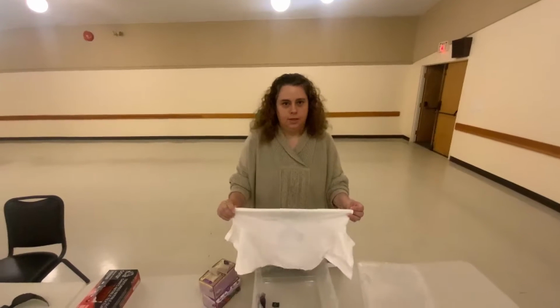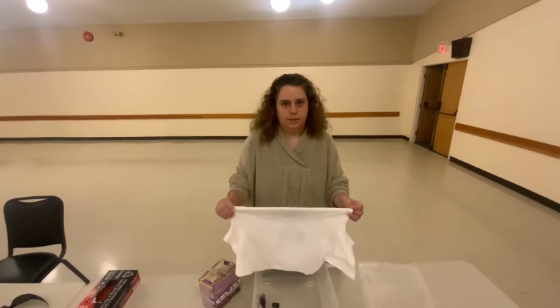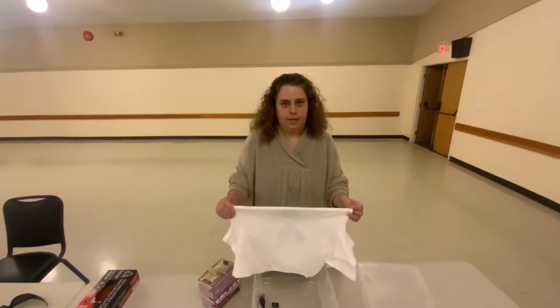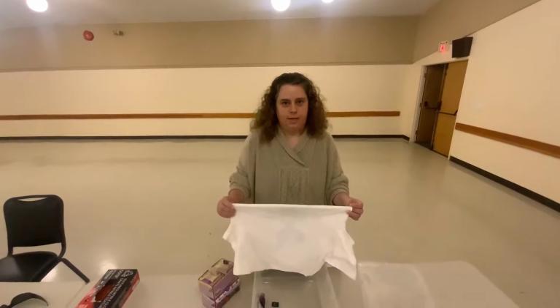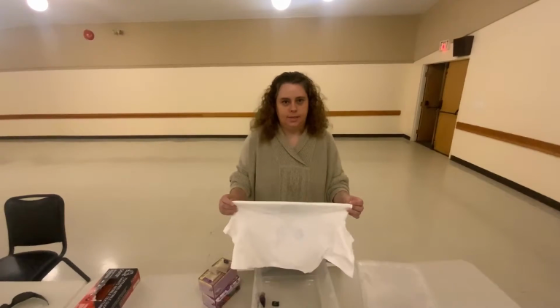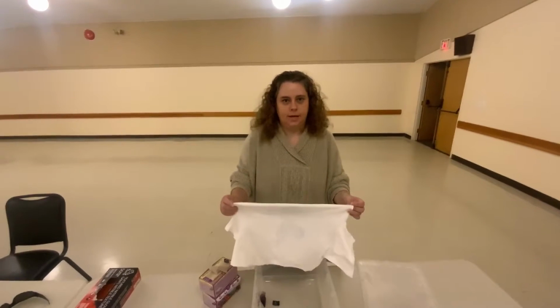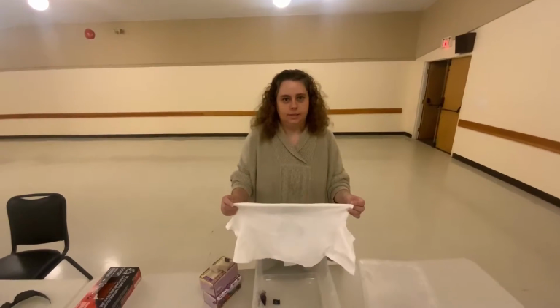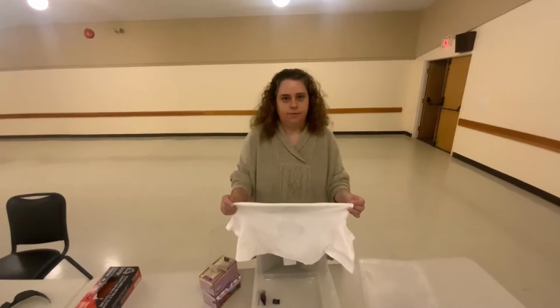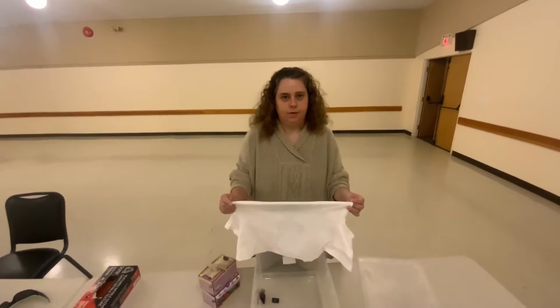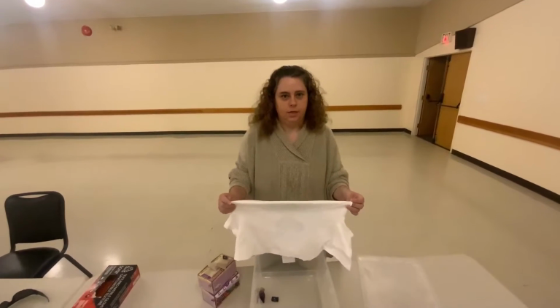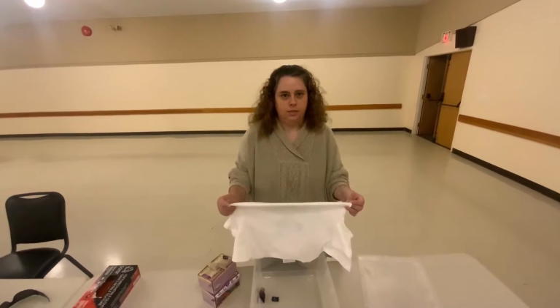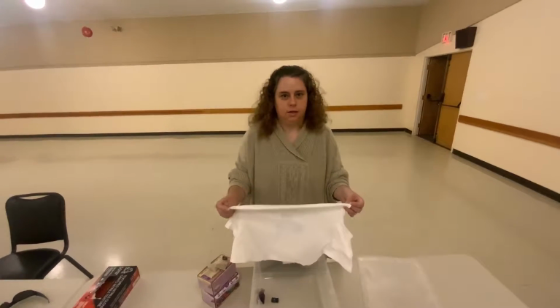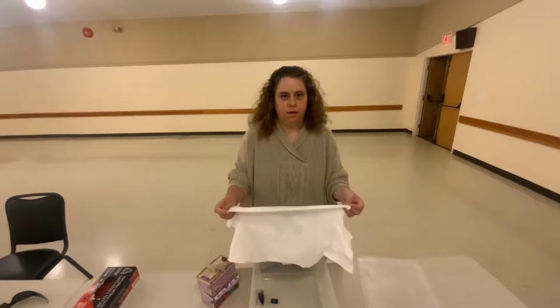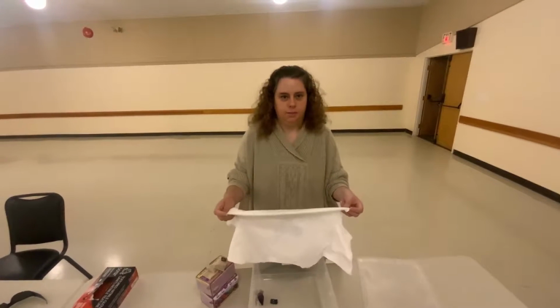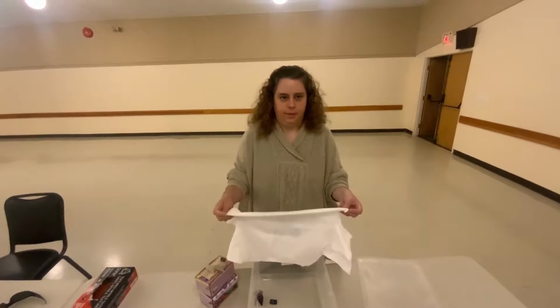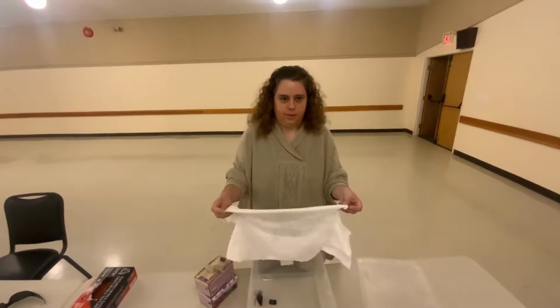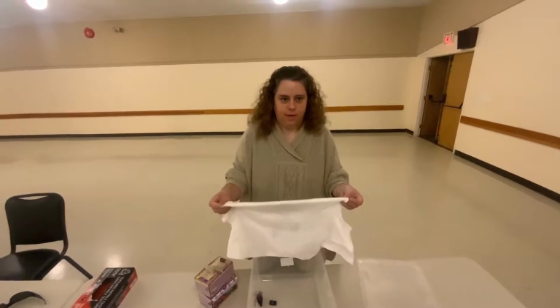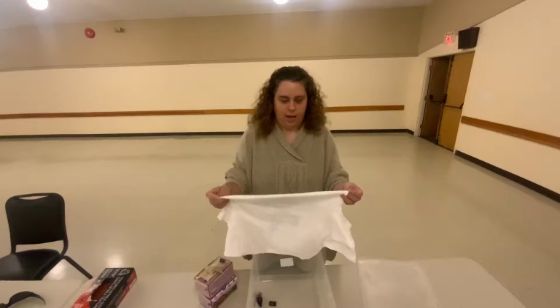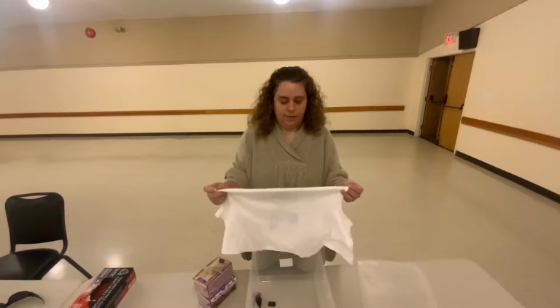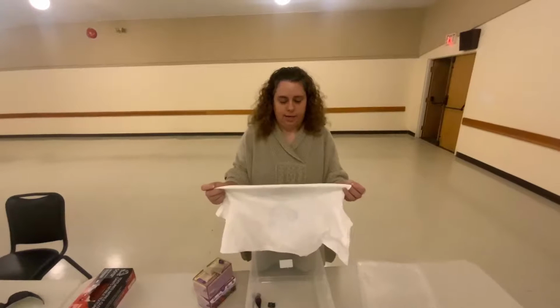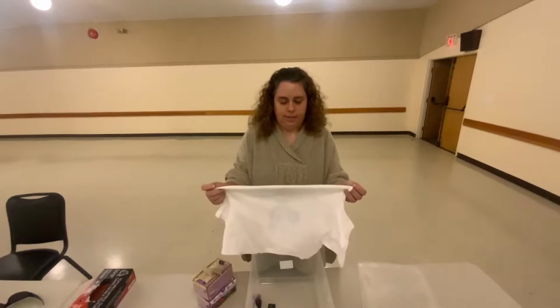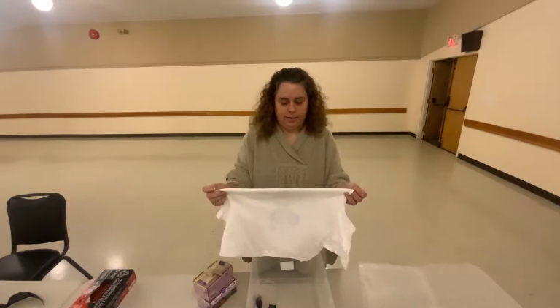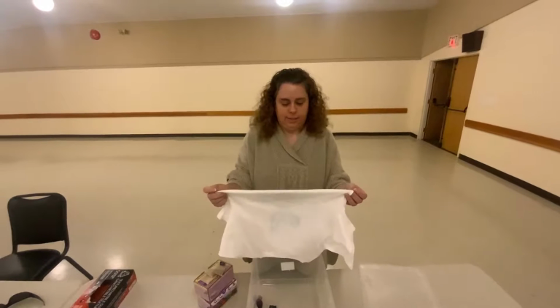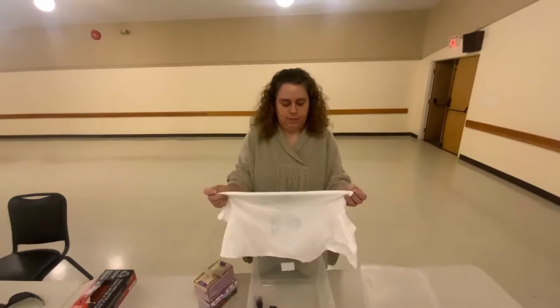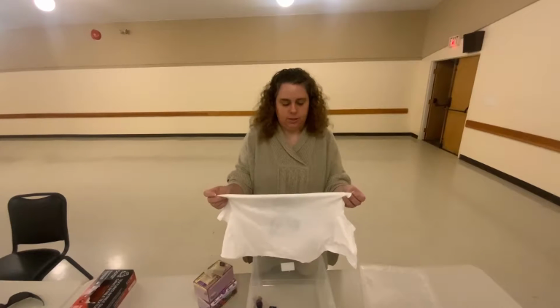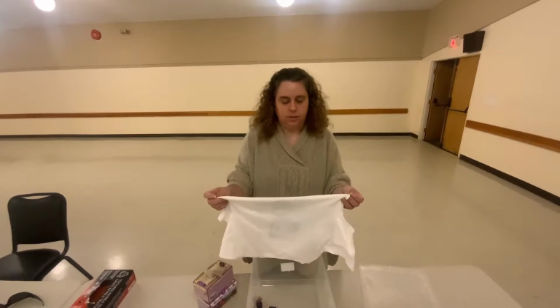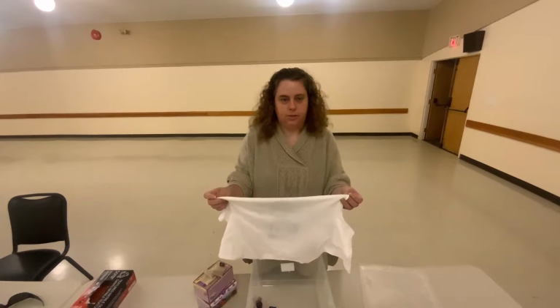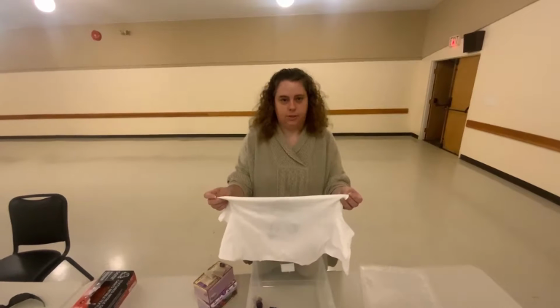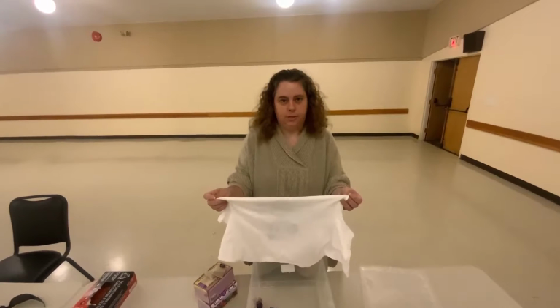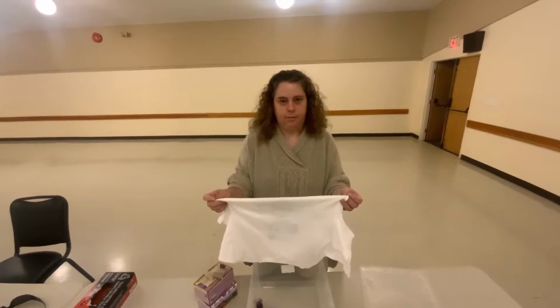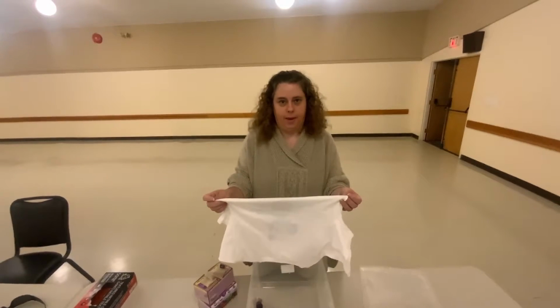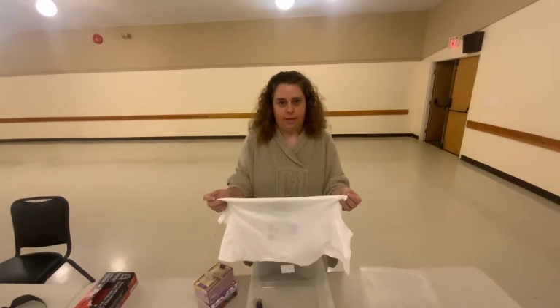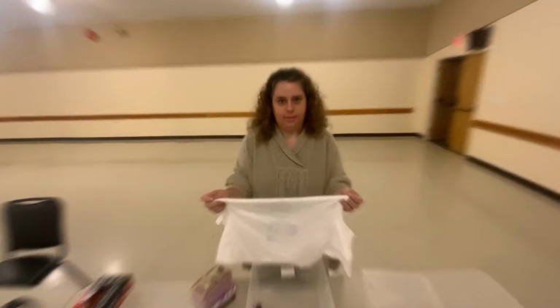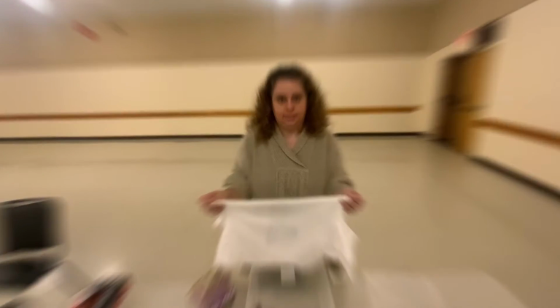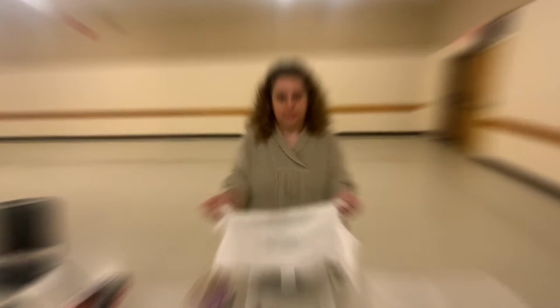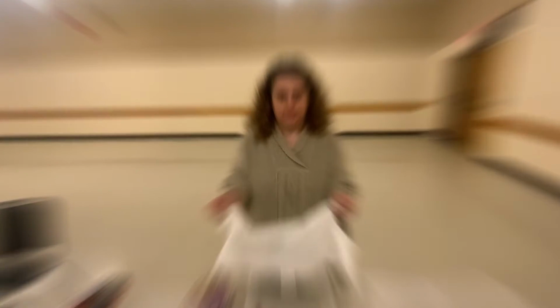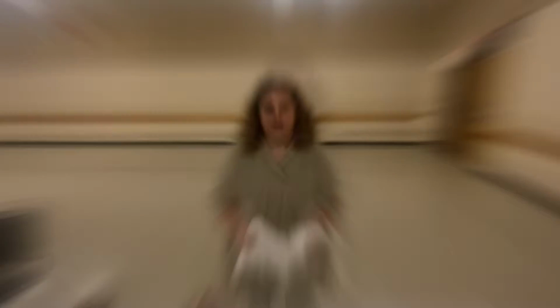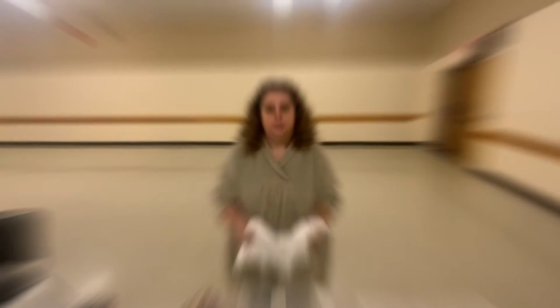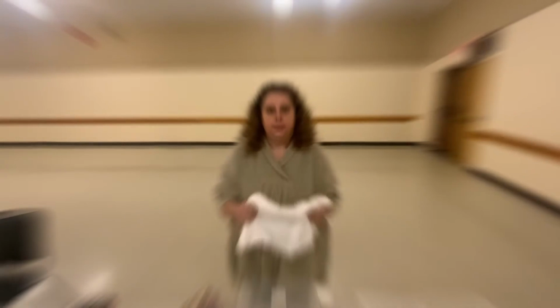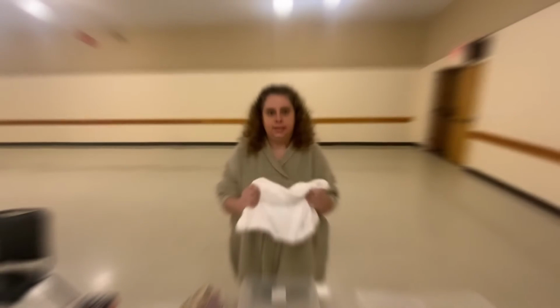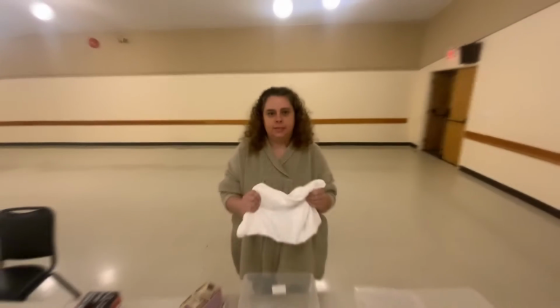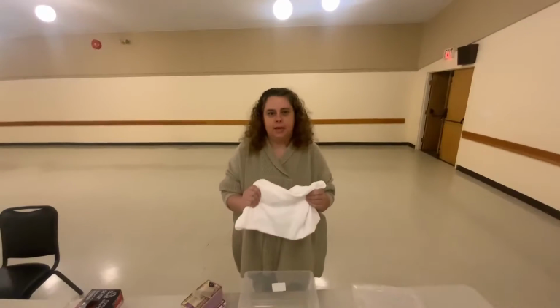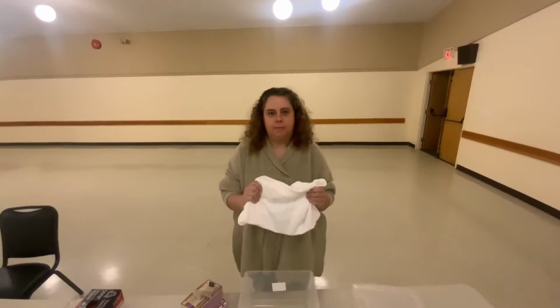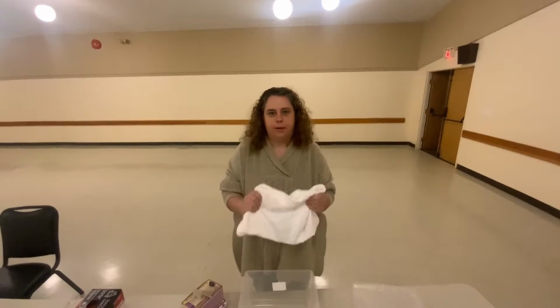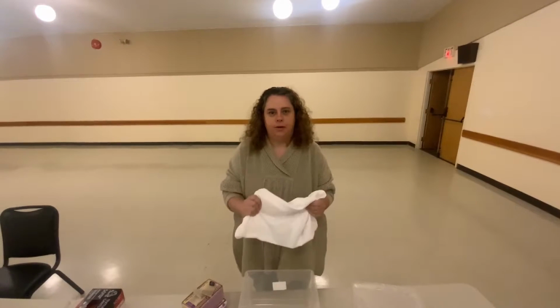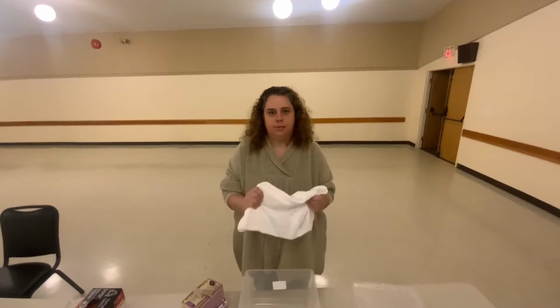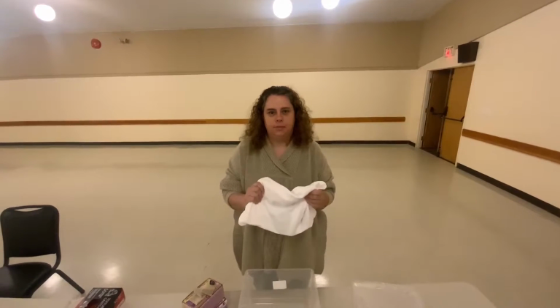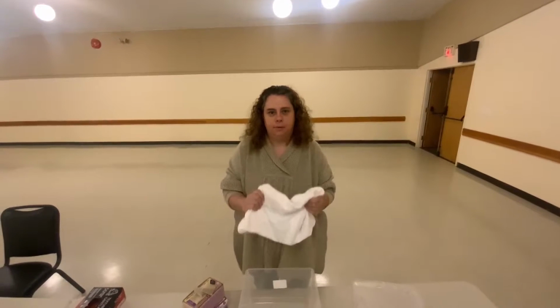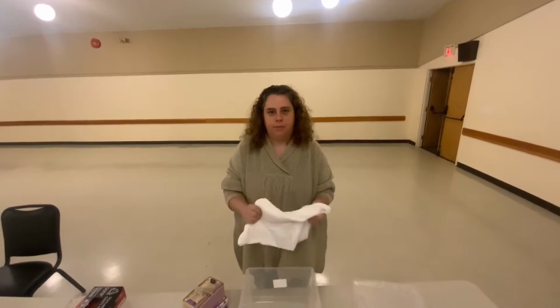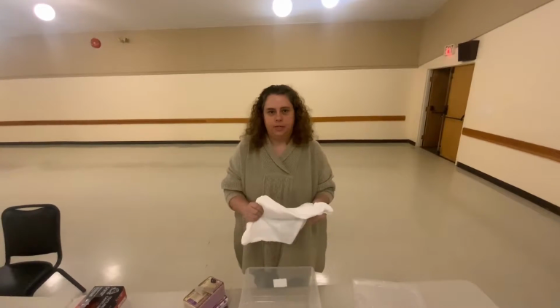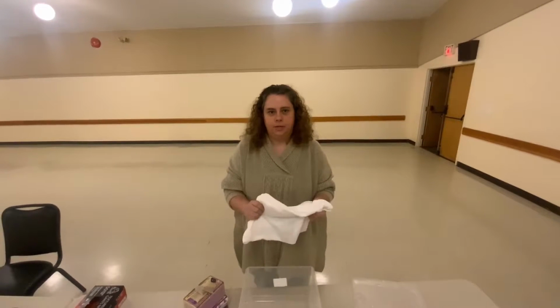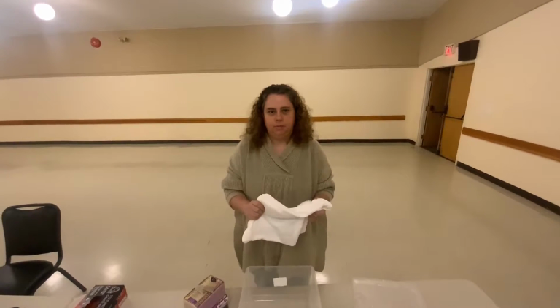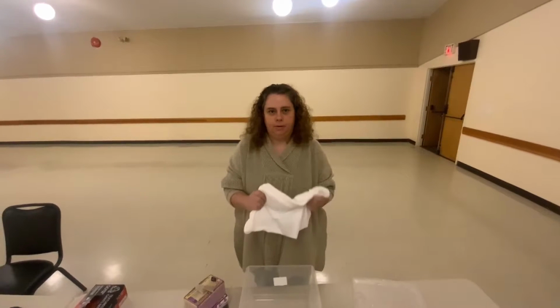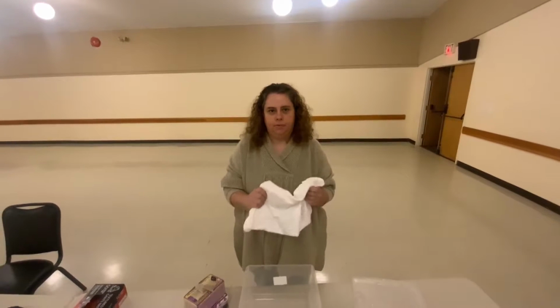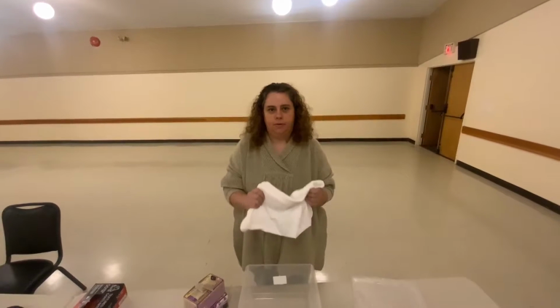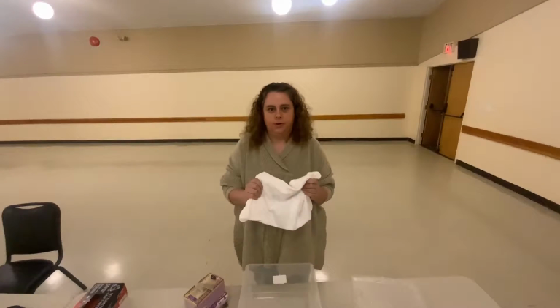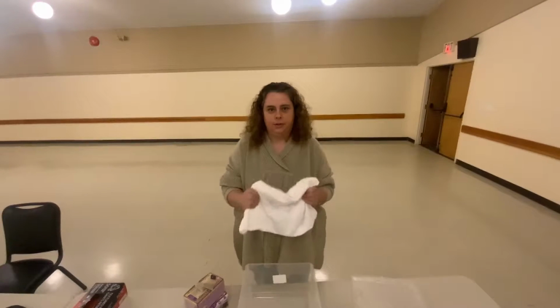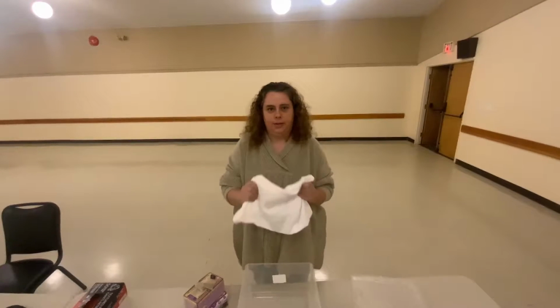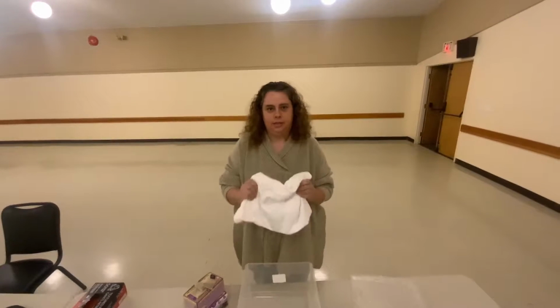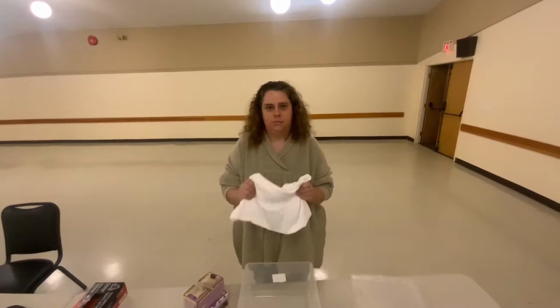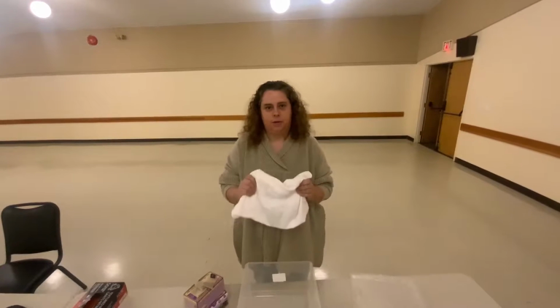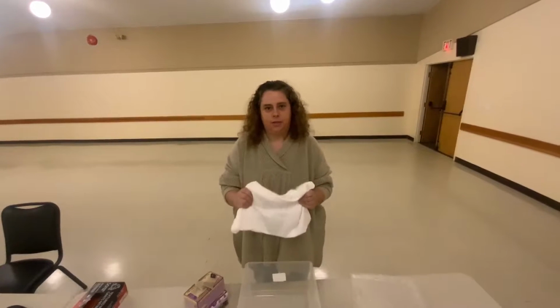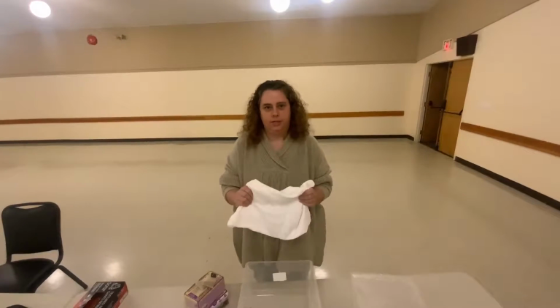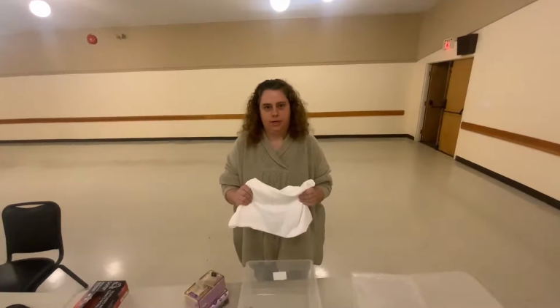Today's activity is going to be tie-dyeing t-shirts with tea bags. Please get parents' permission before doing this project.